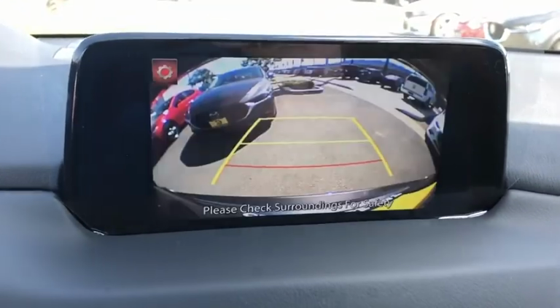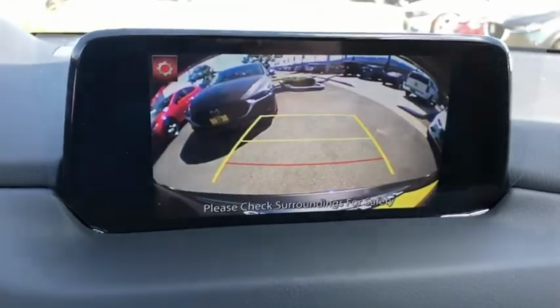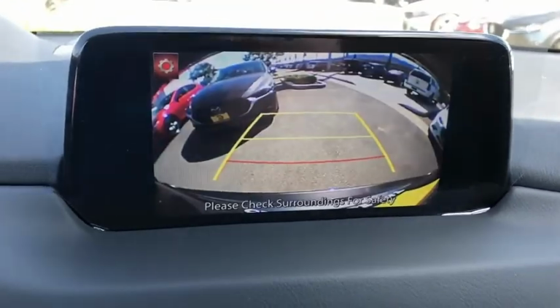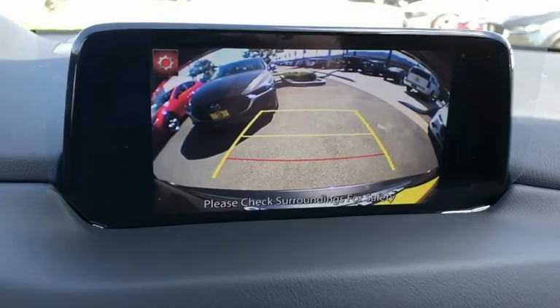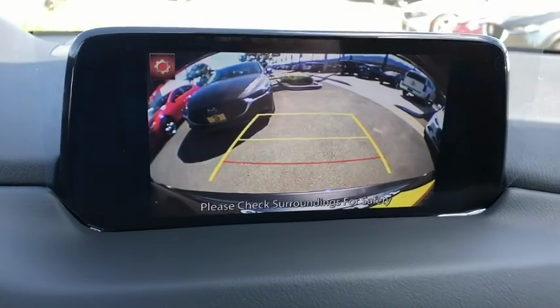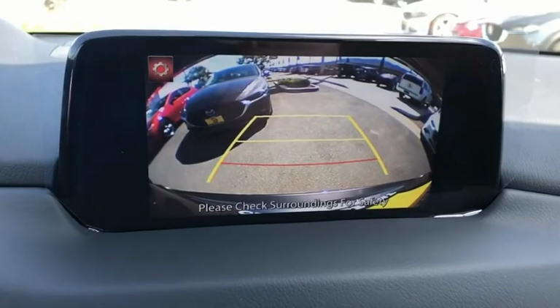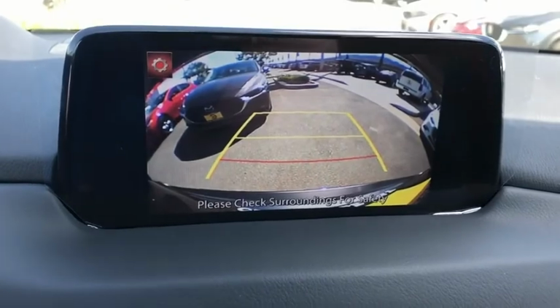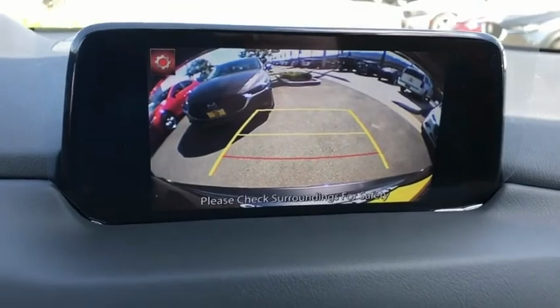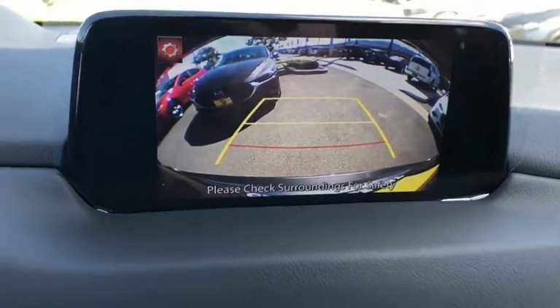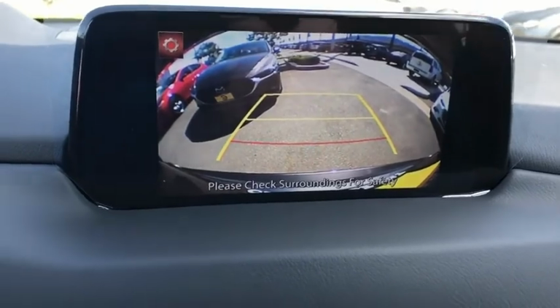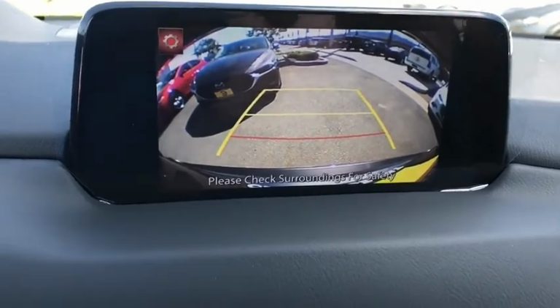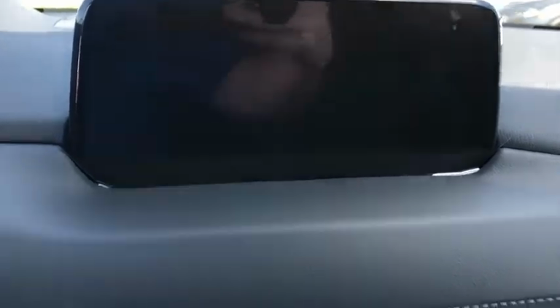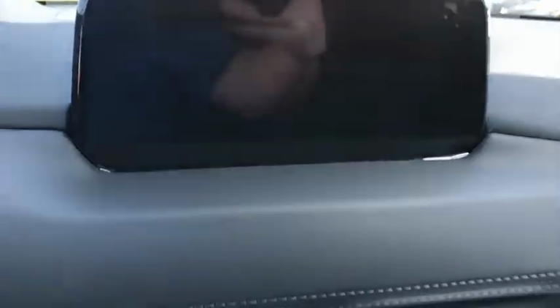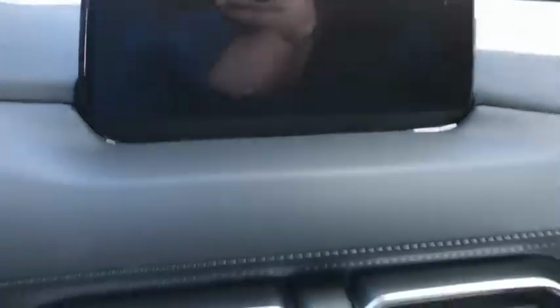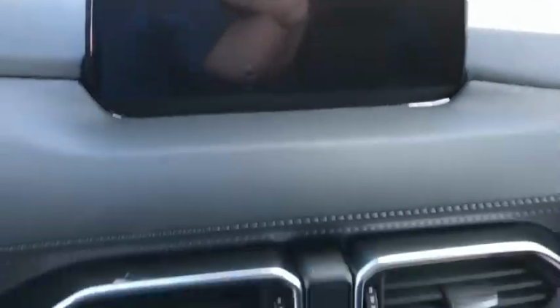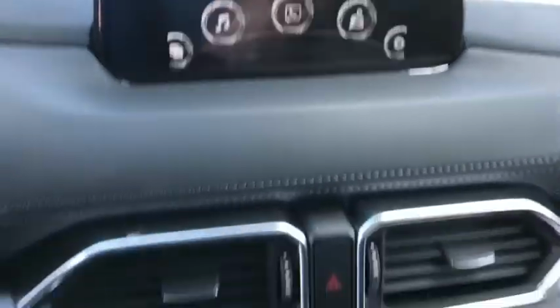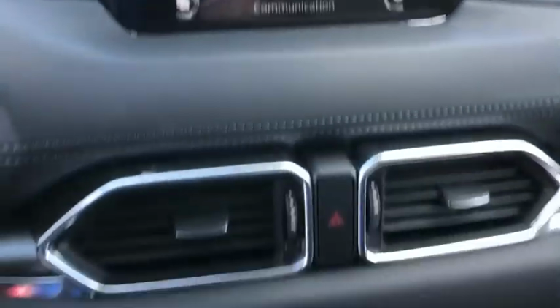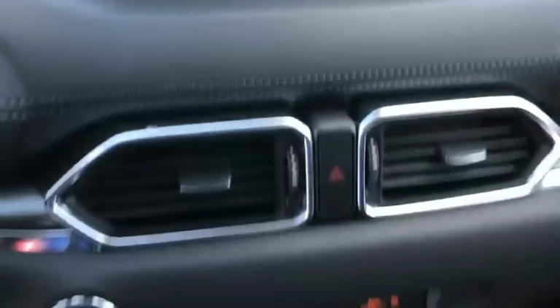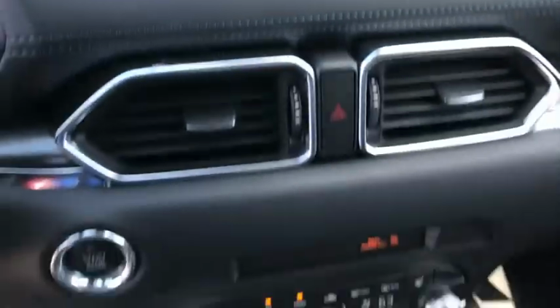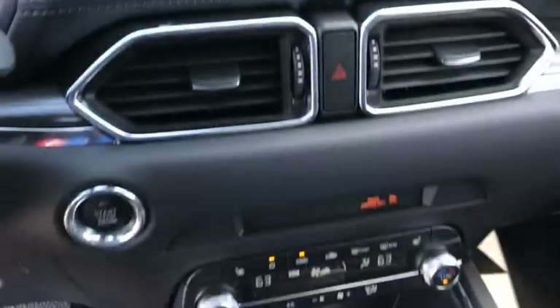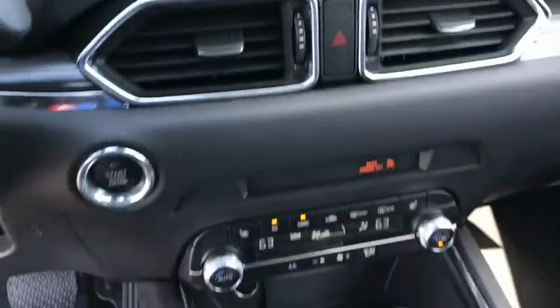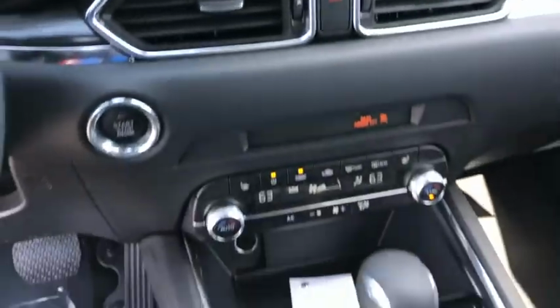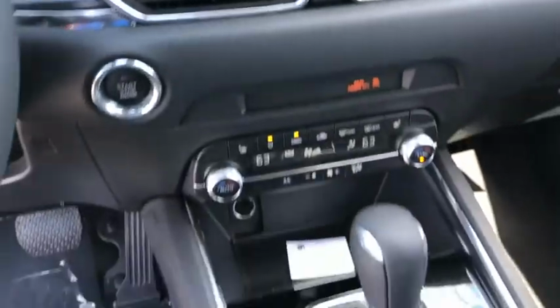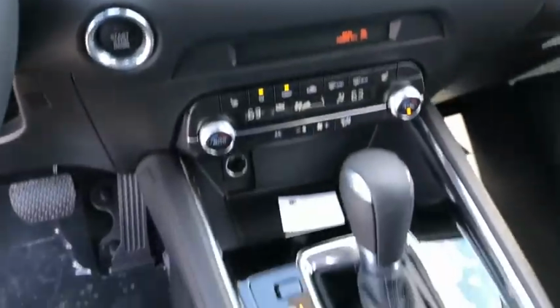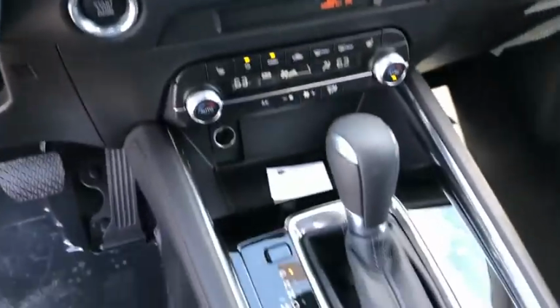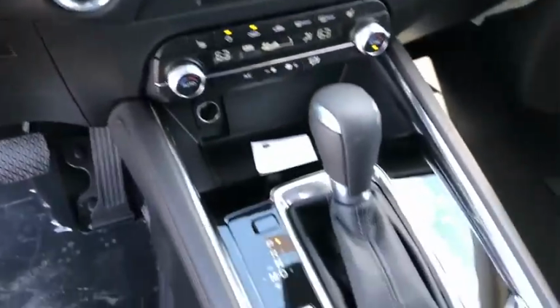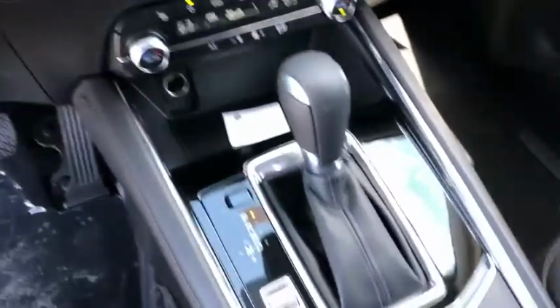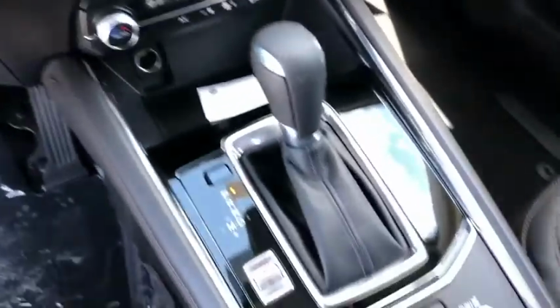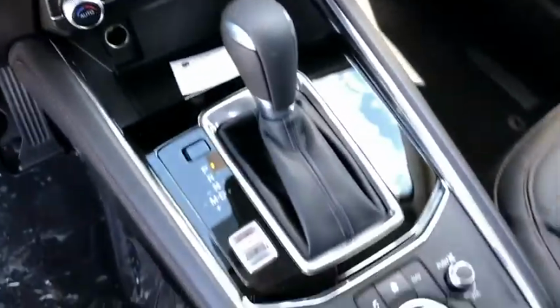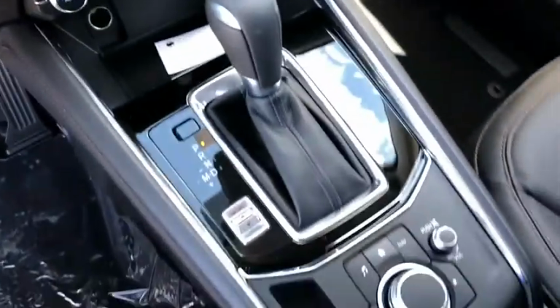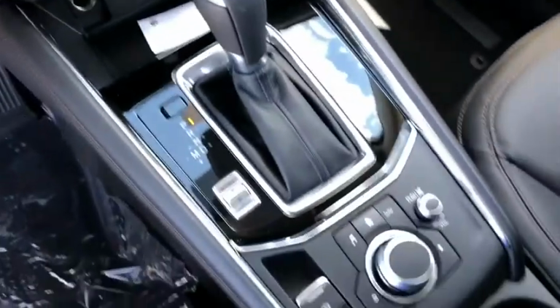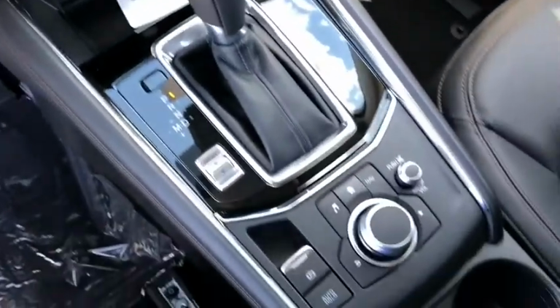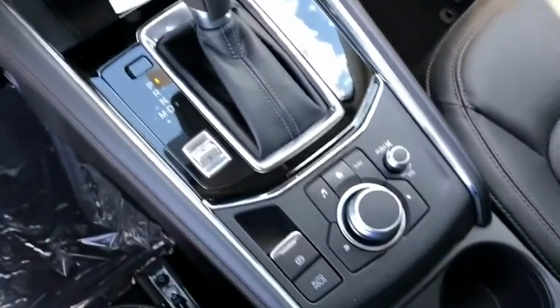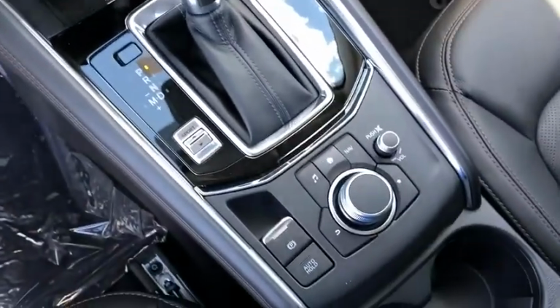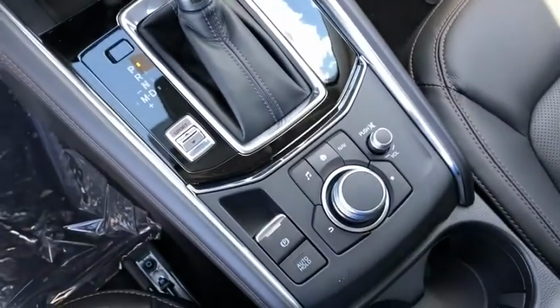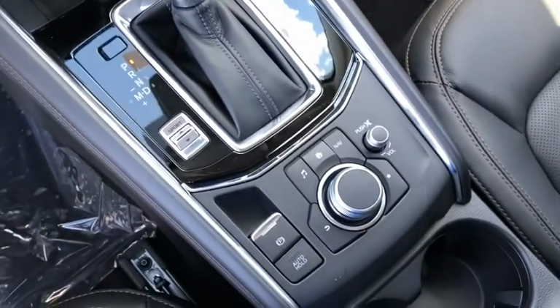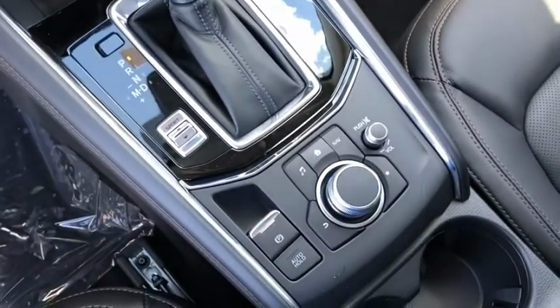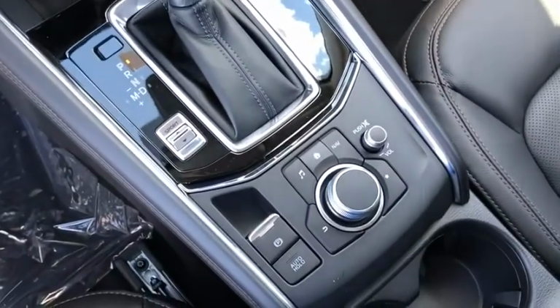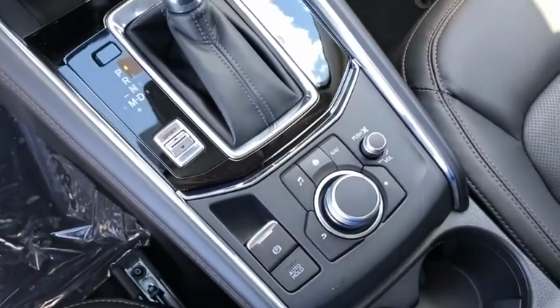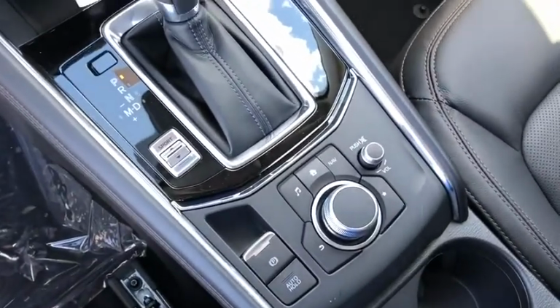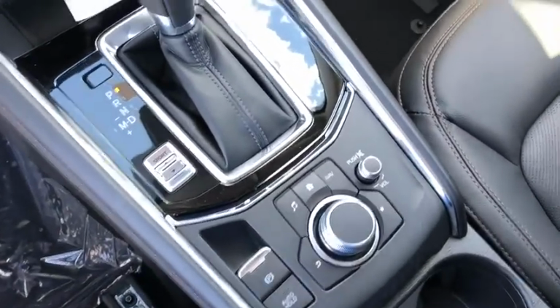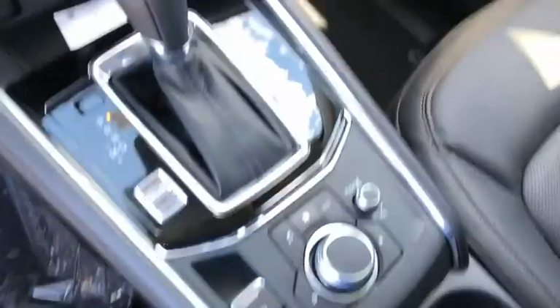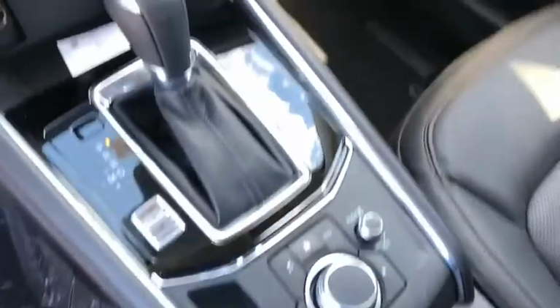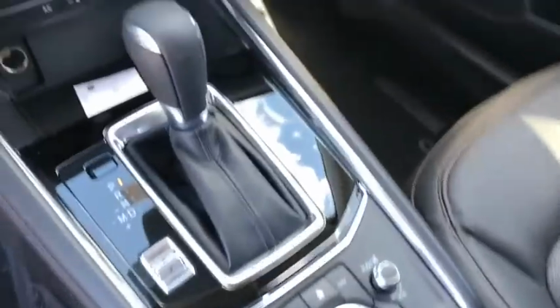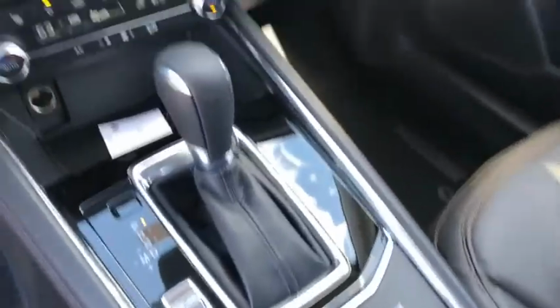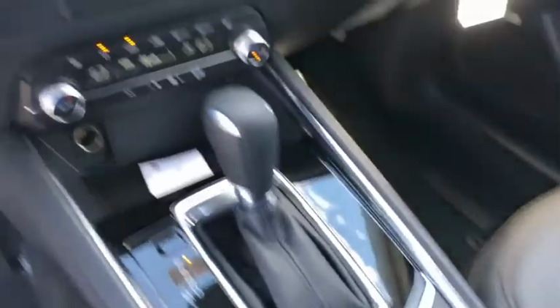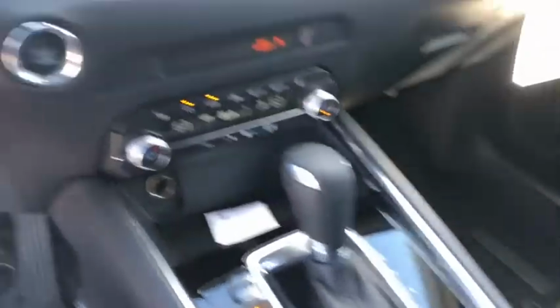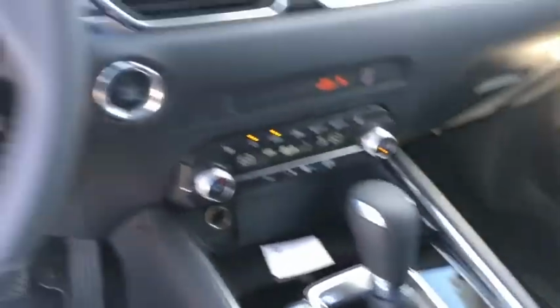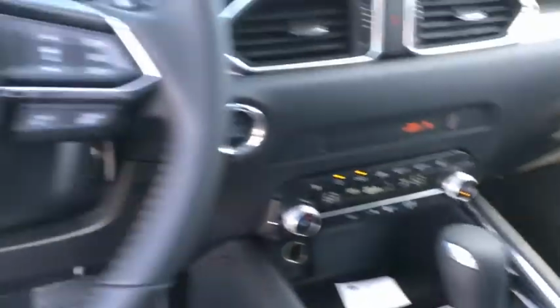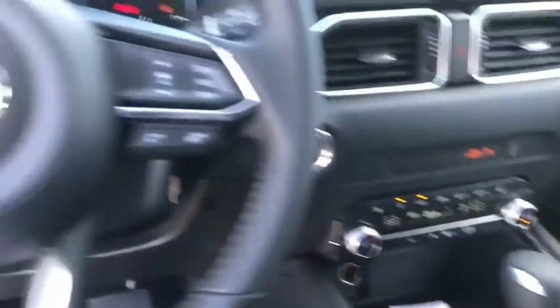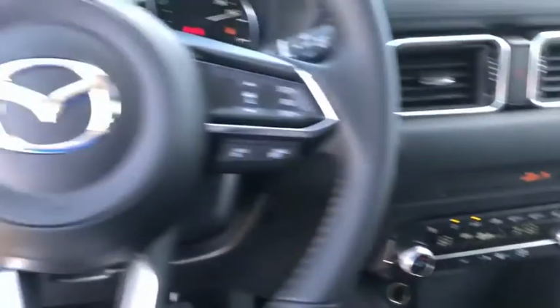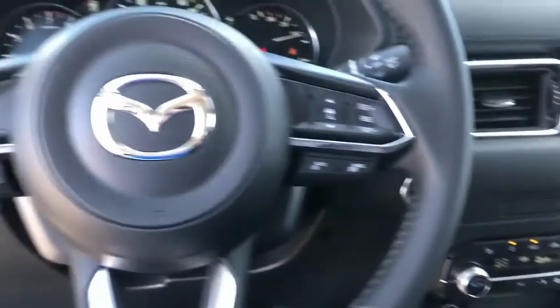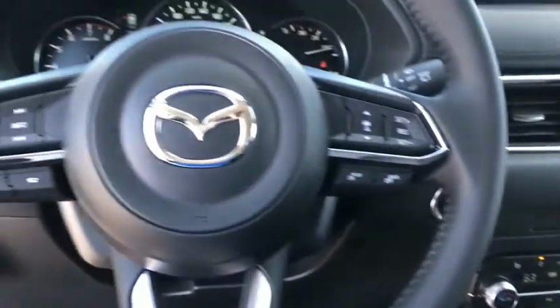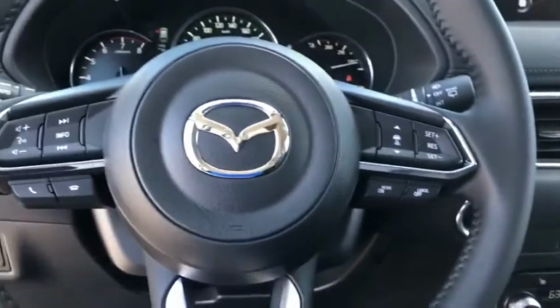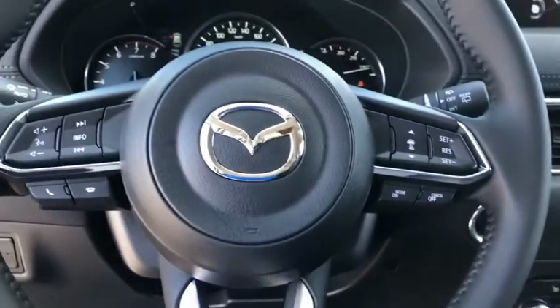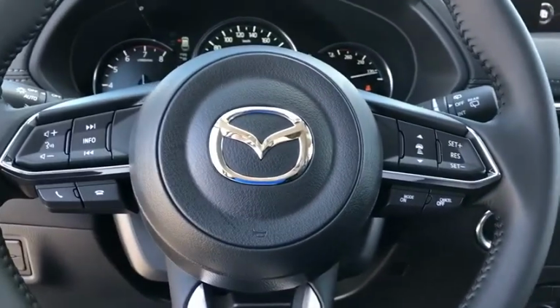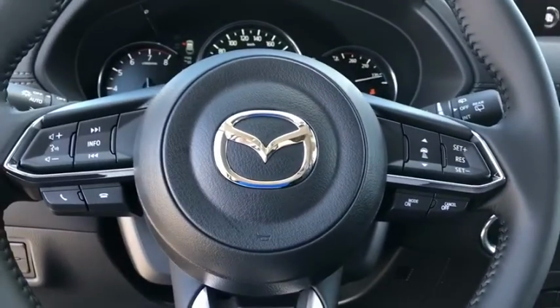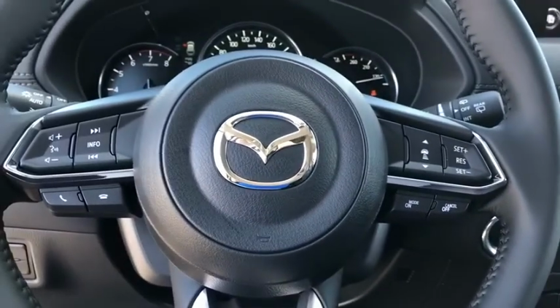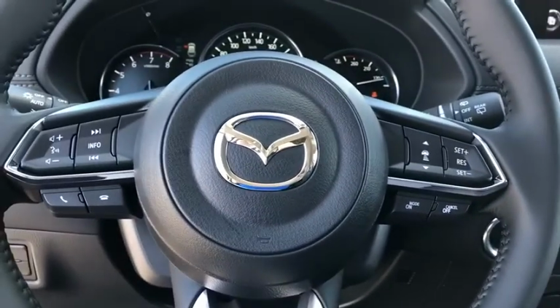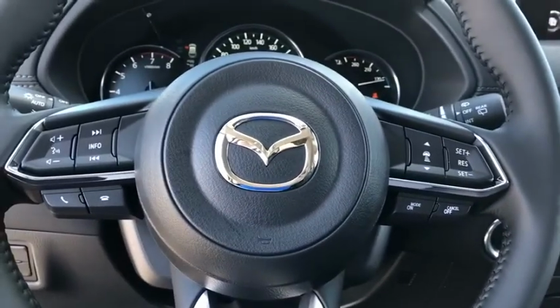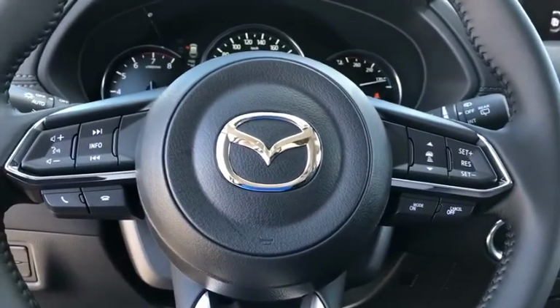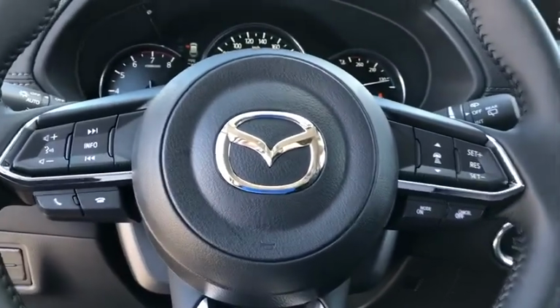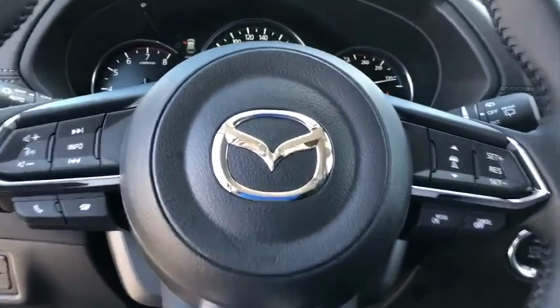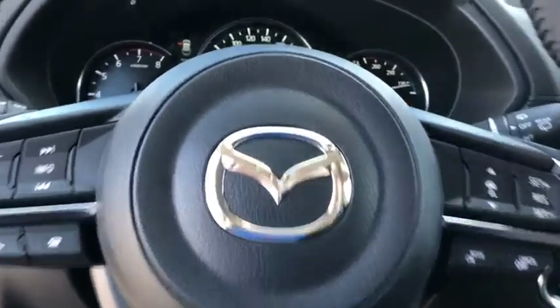Brake assist, tachometer, panic alarm, power moonroof, leather seats, remote keyless entry, overhead console.